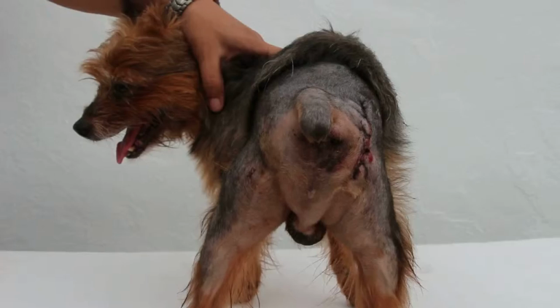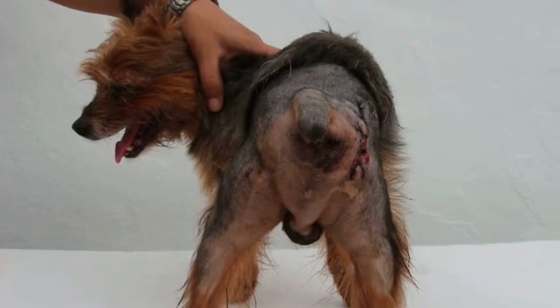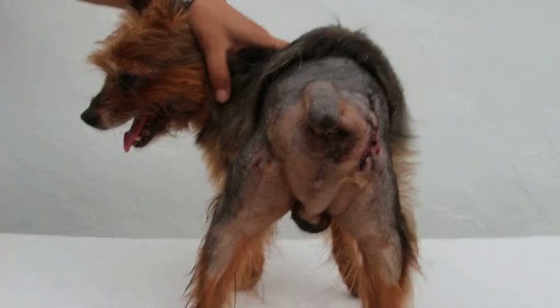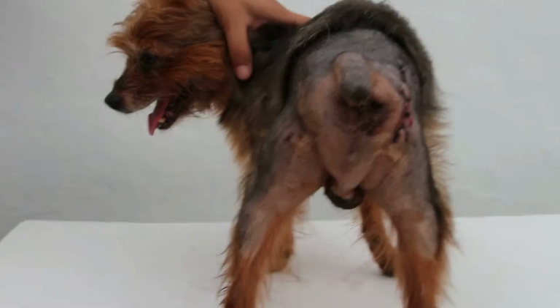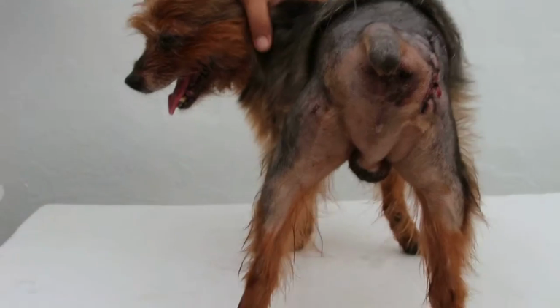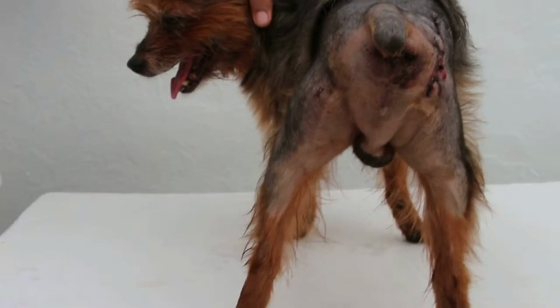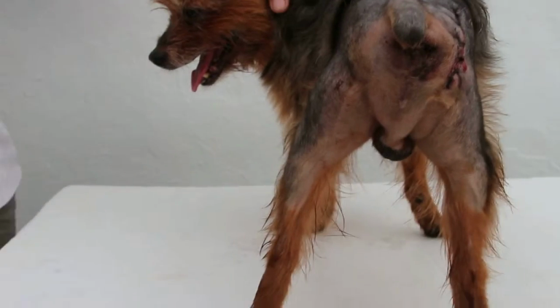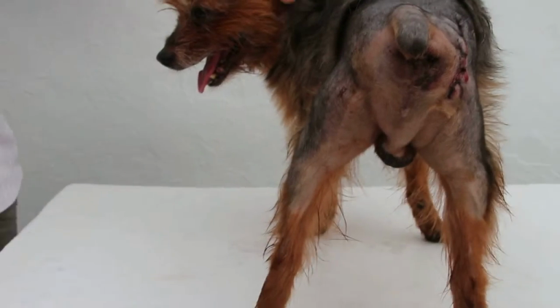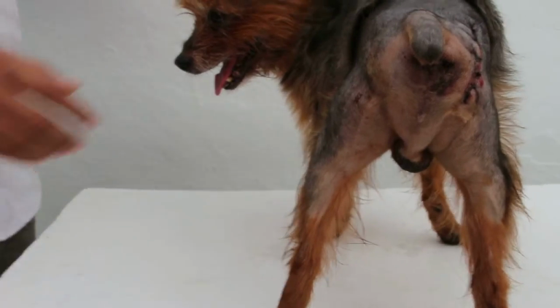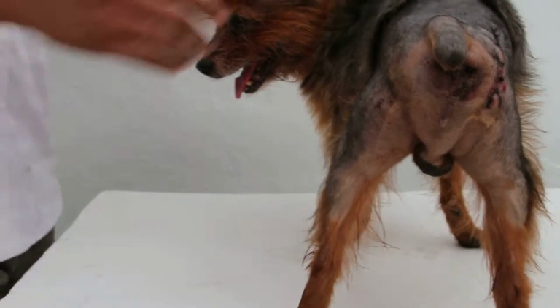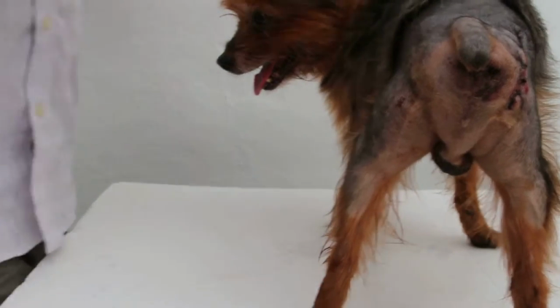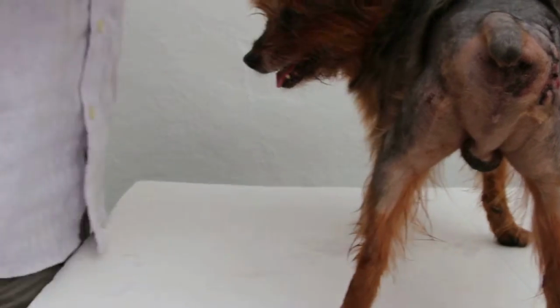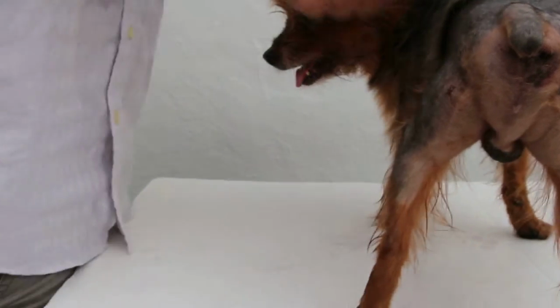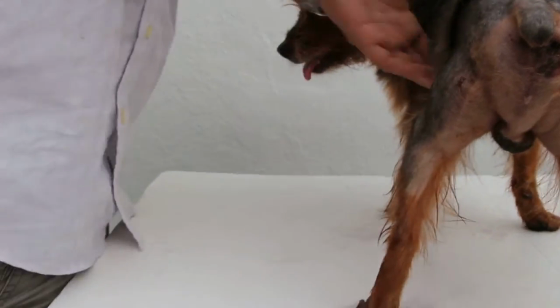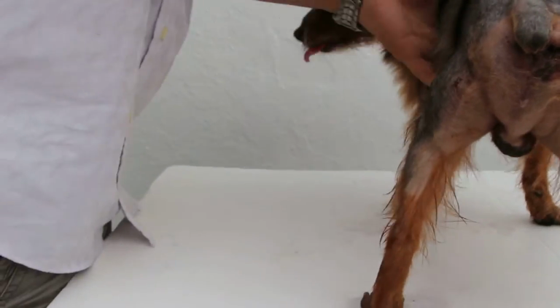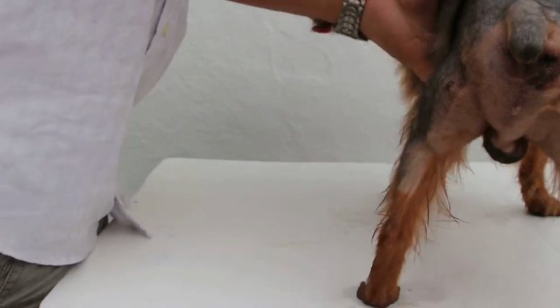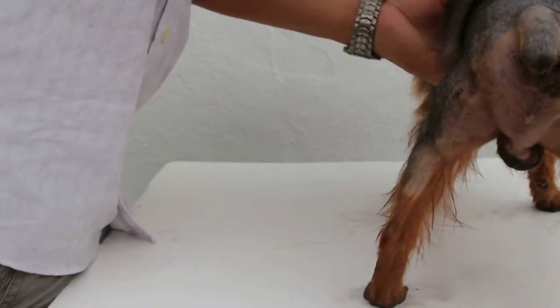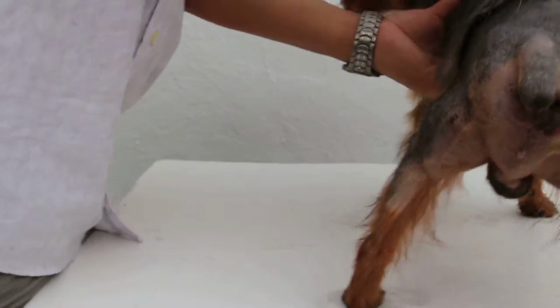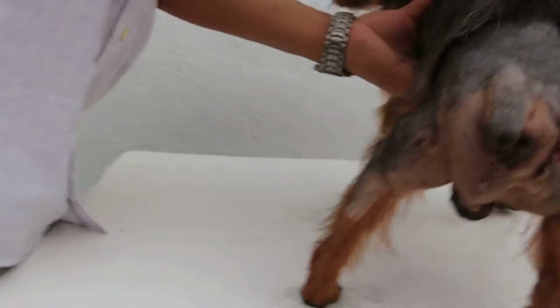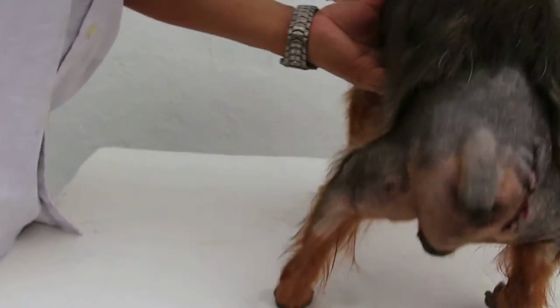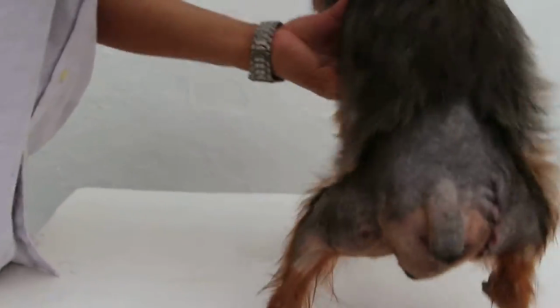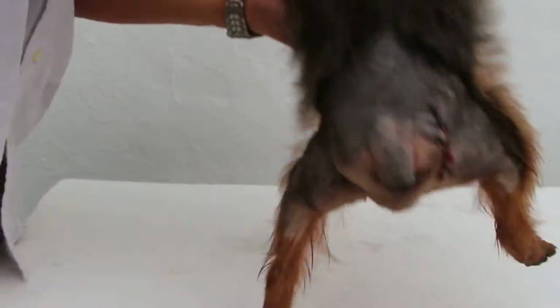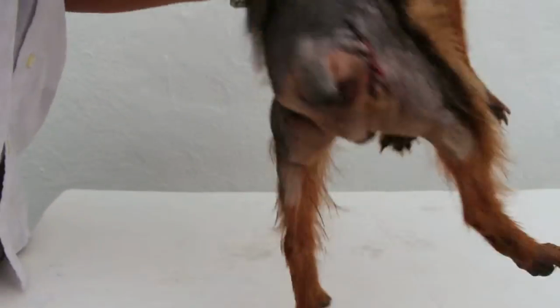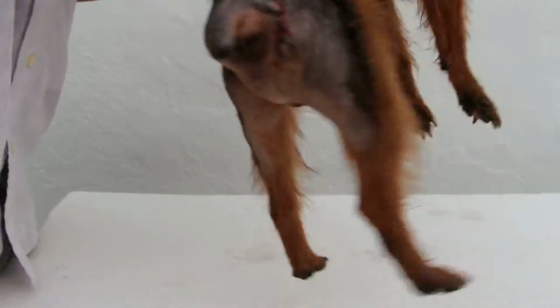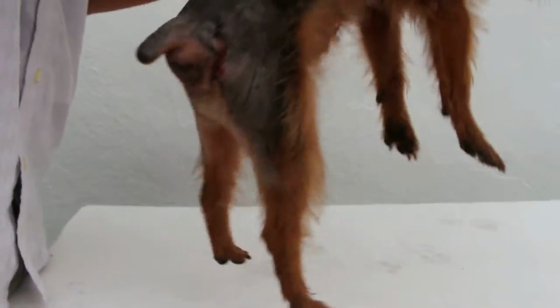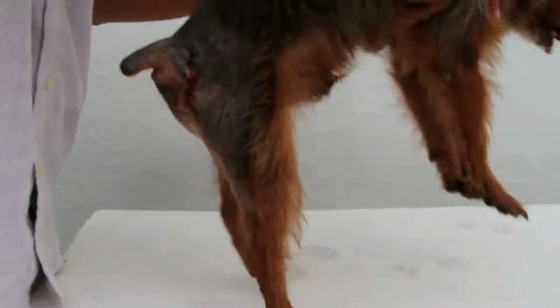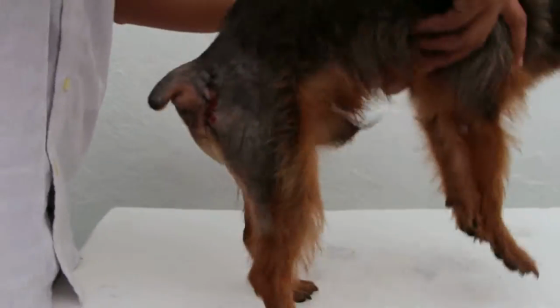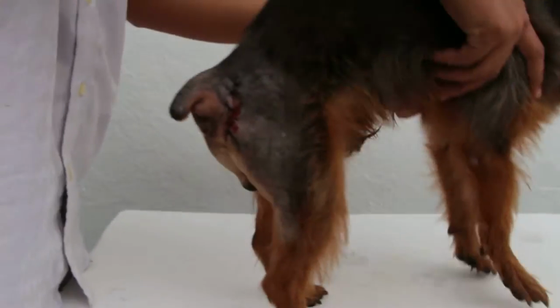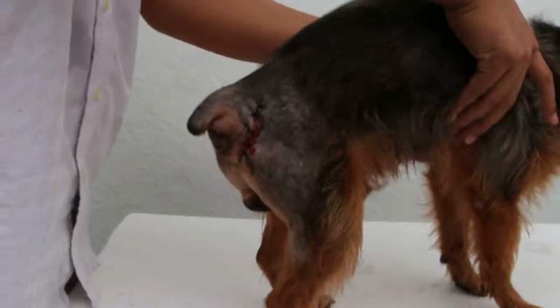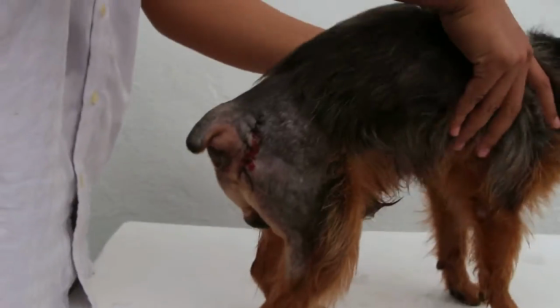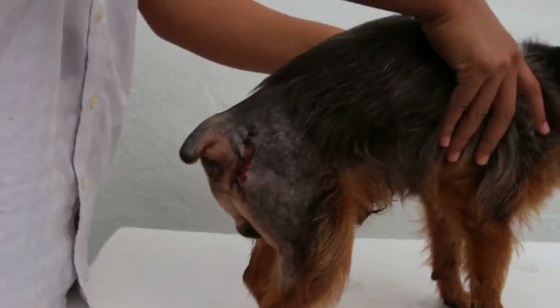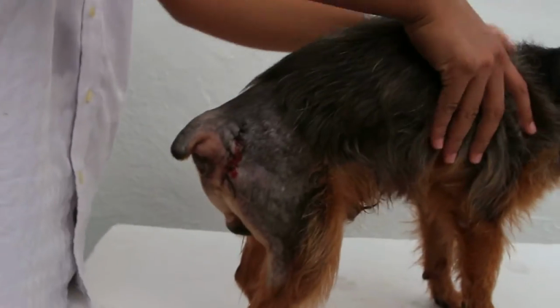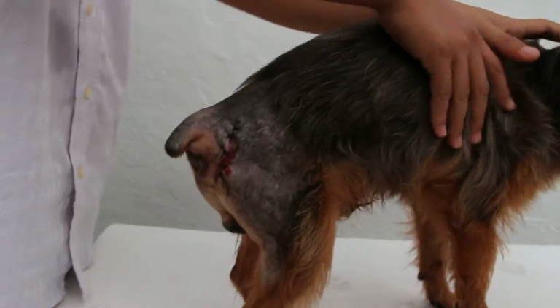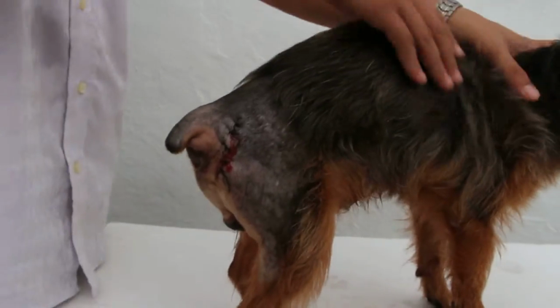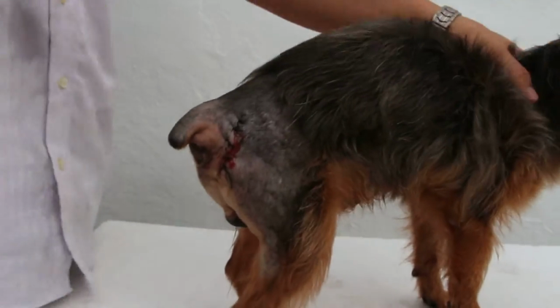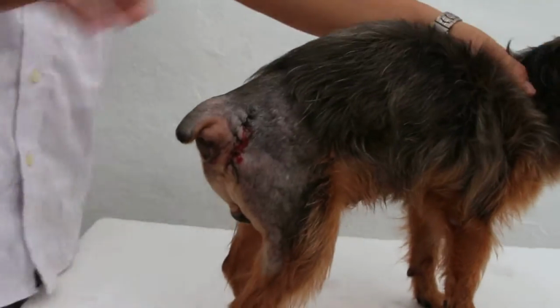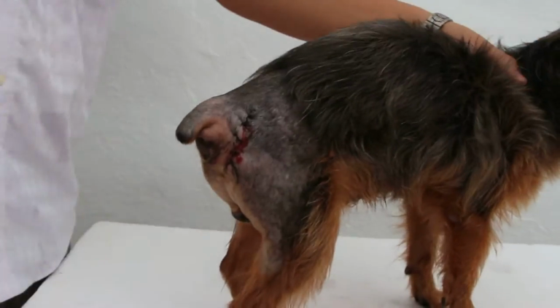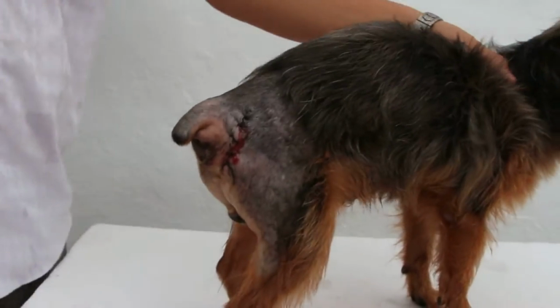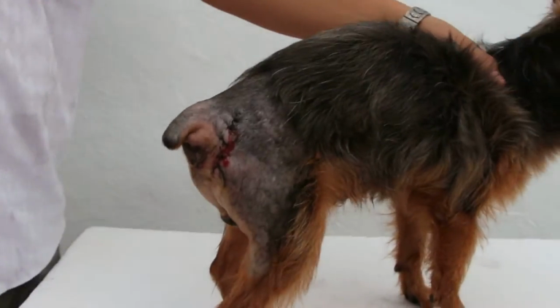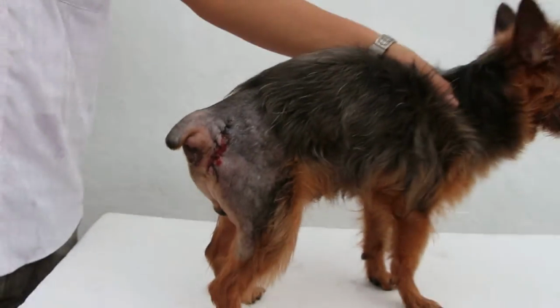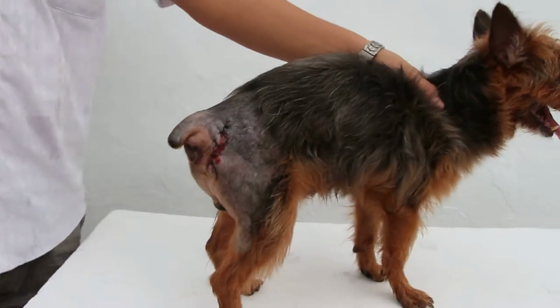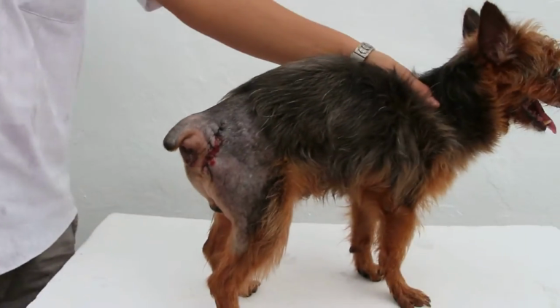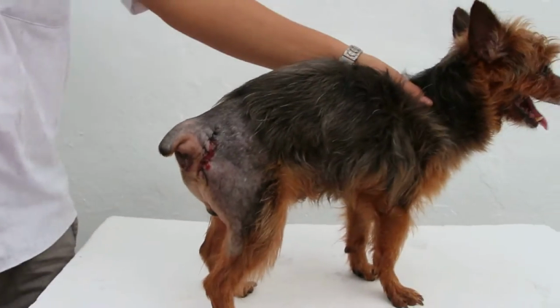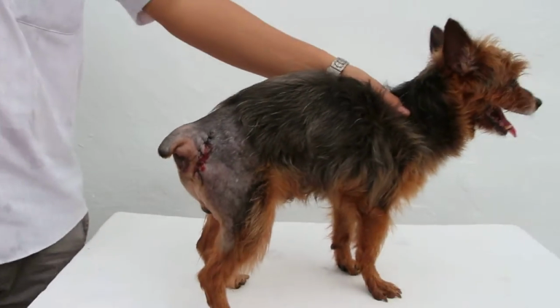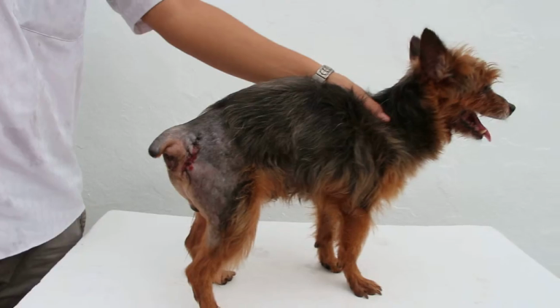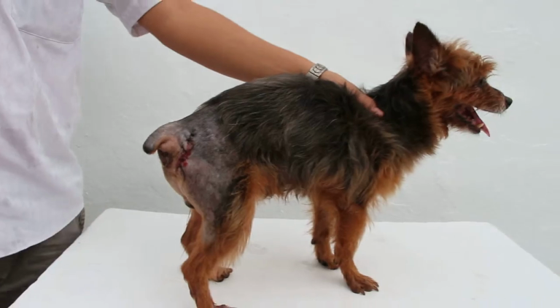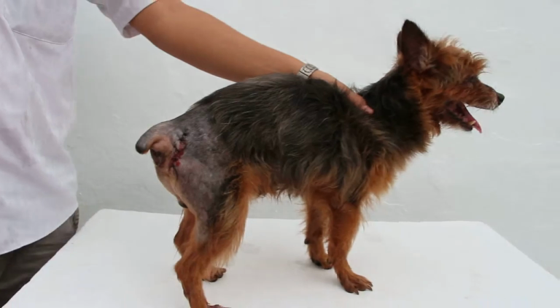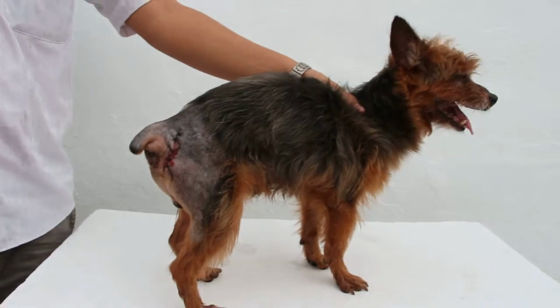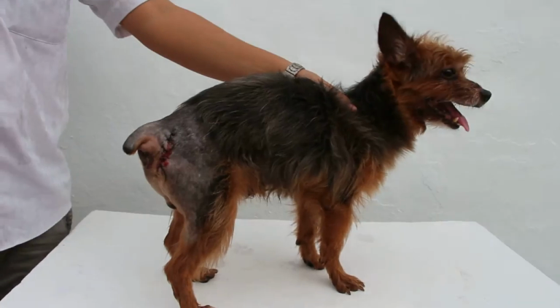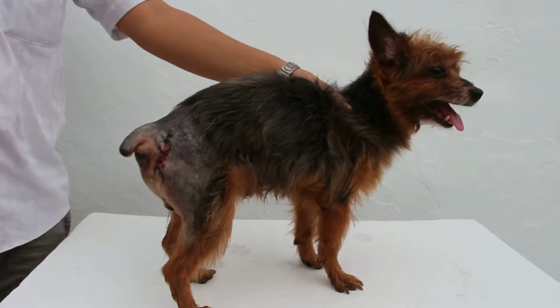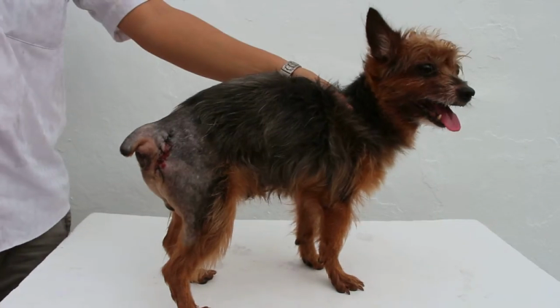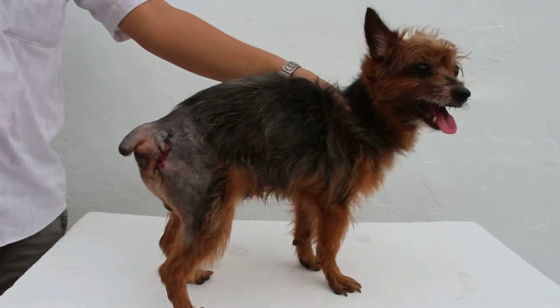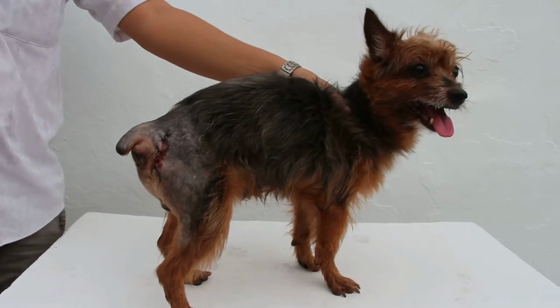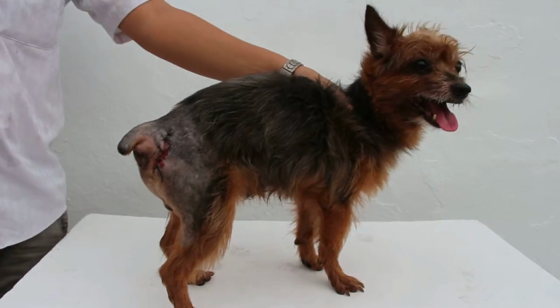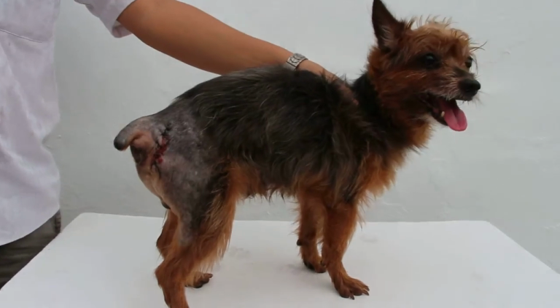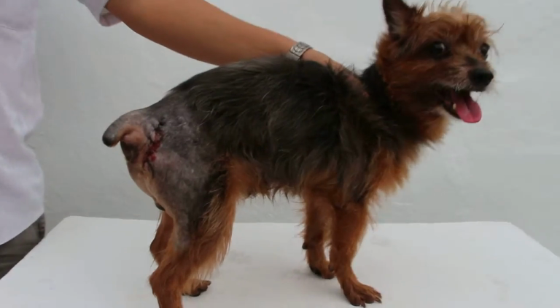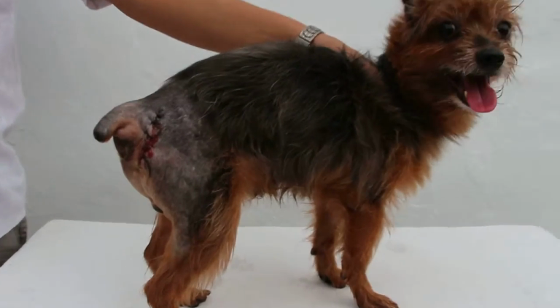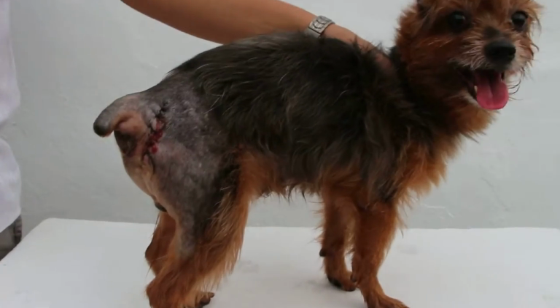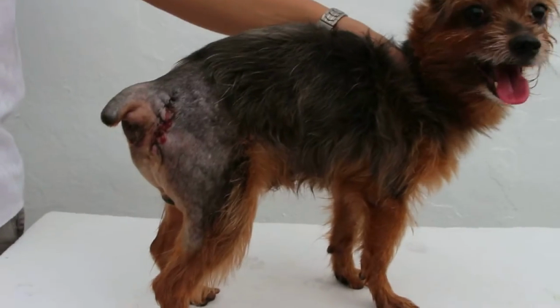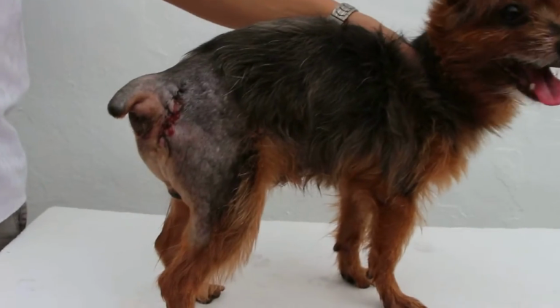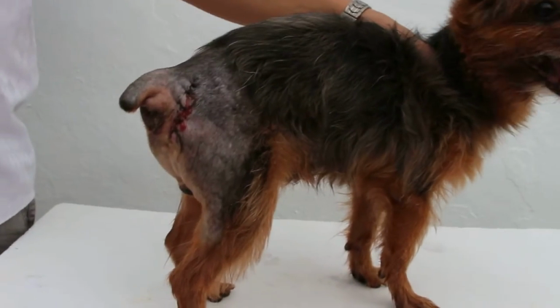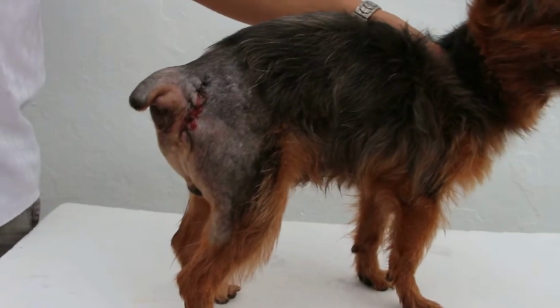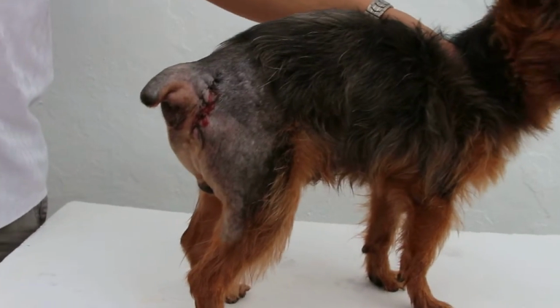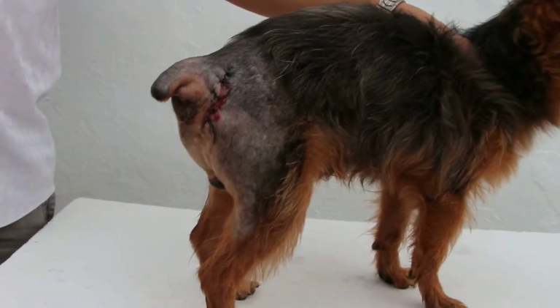Side view. As you can see, there is no swelling here.